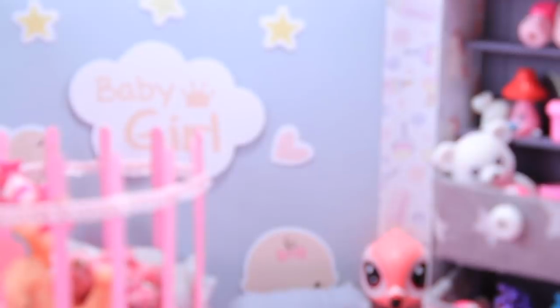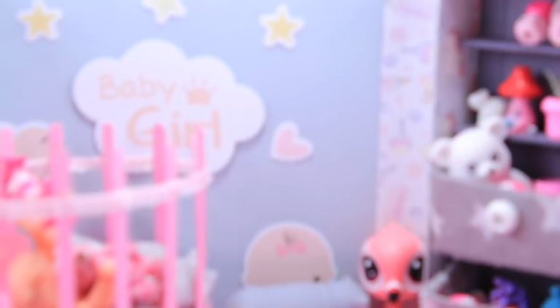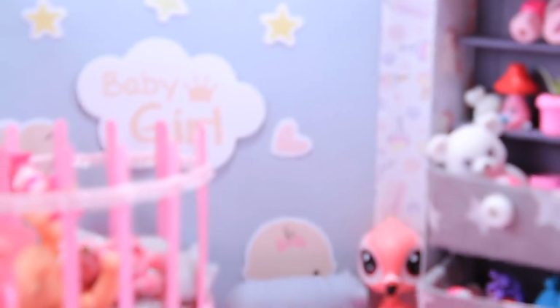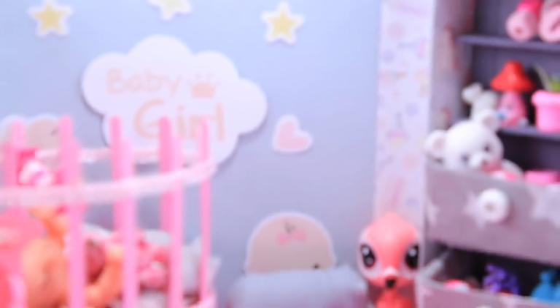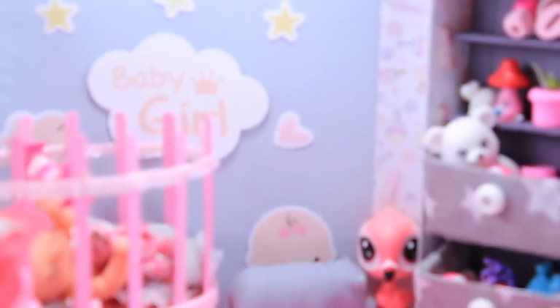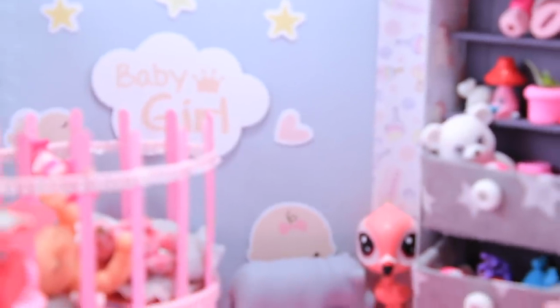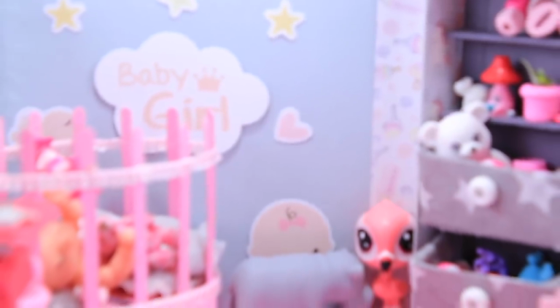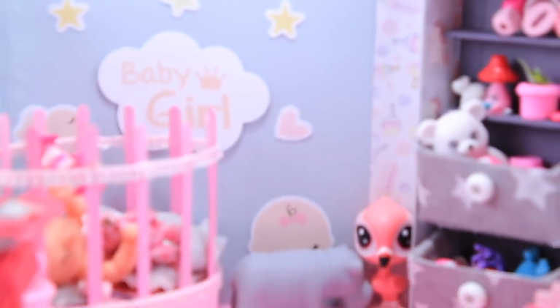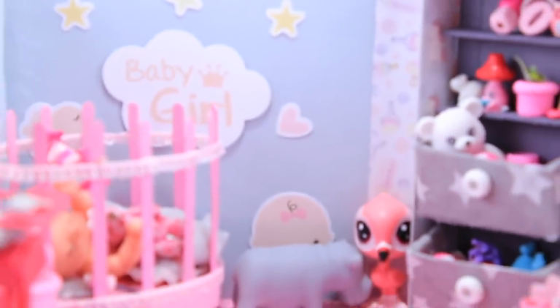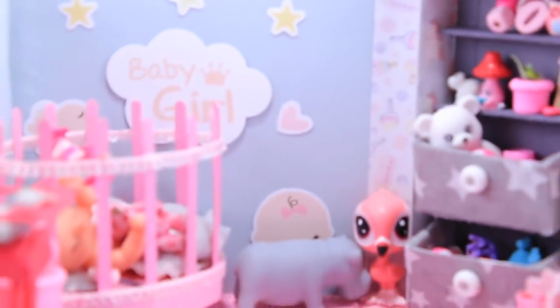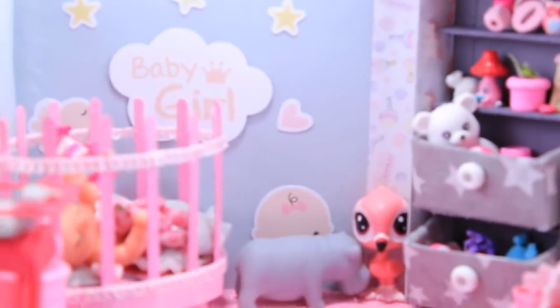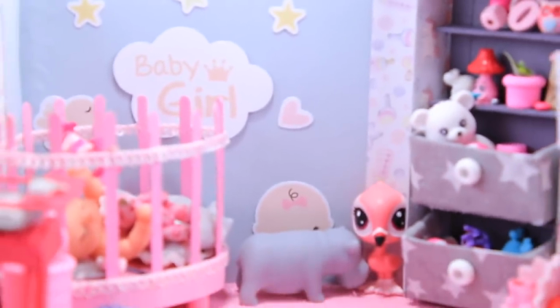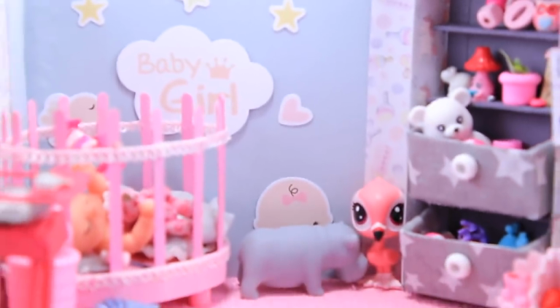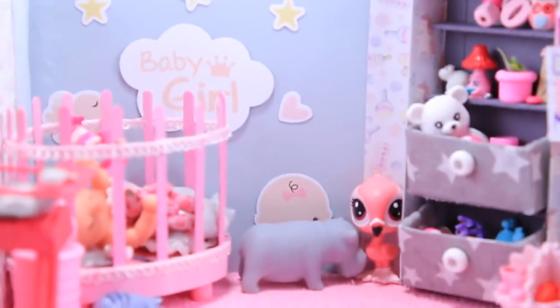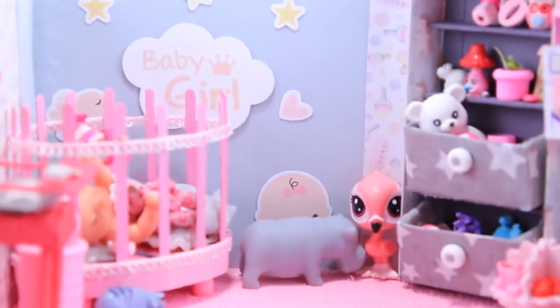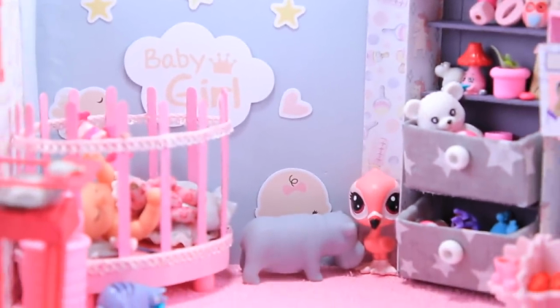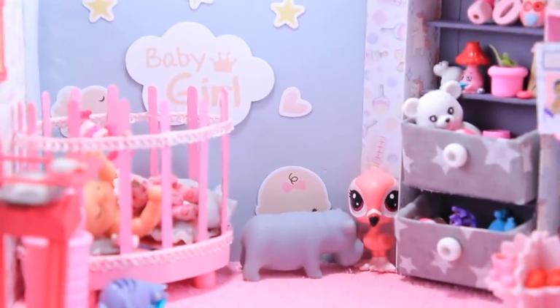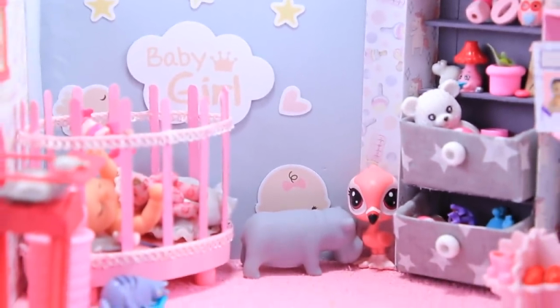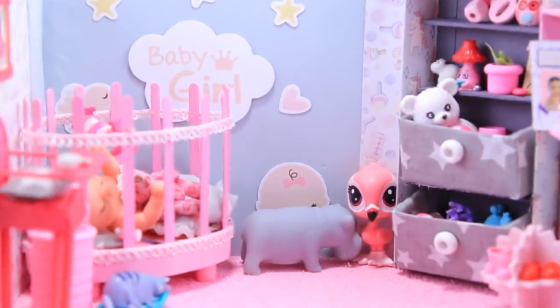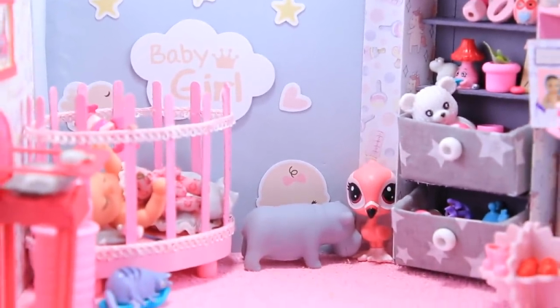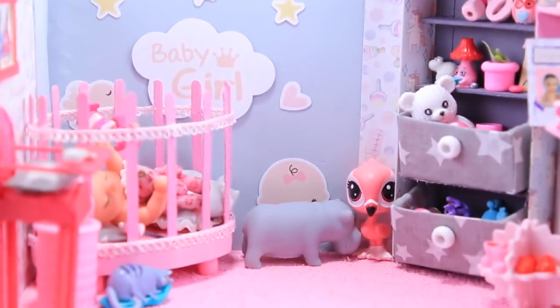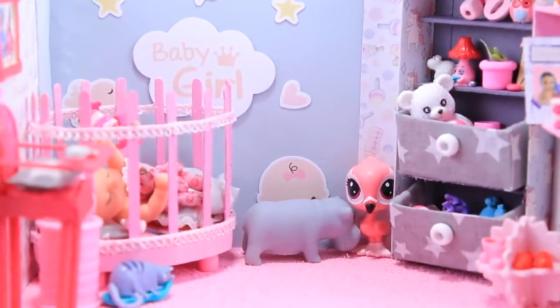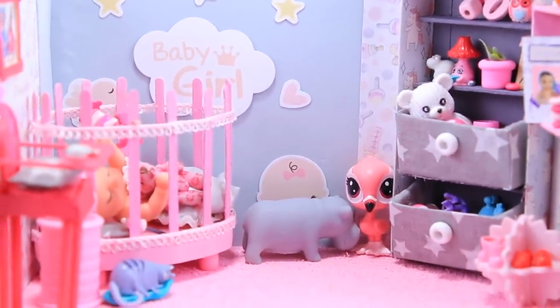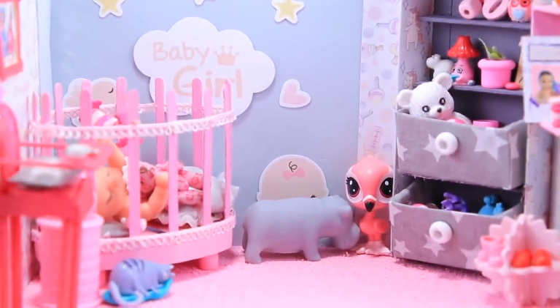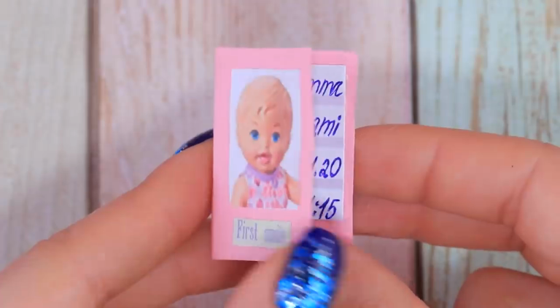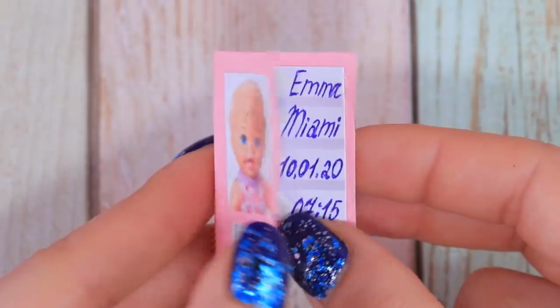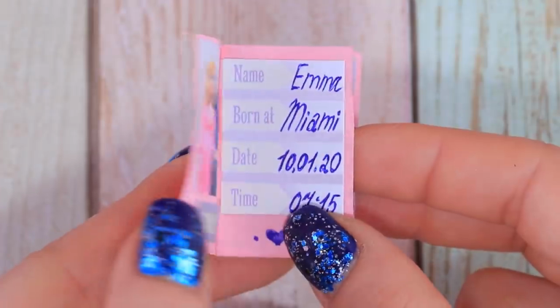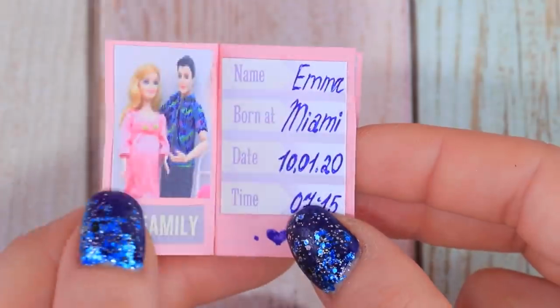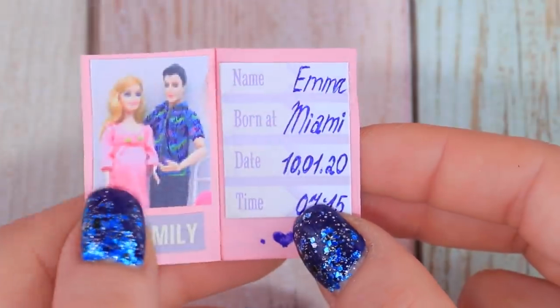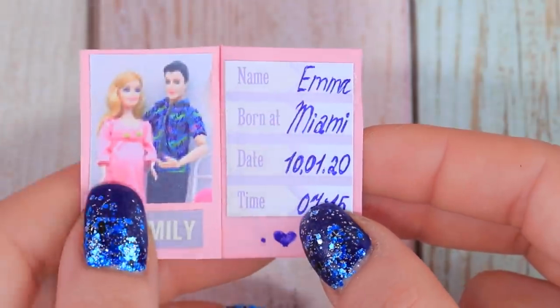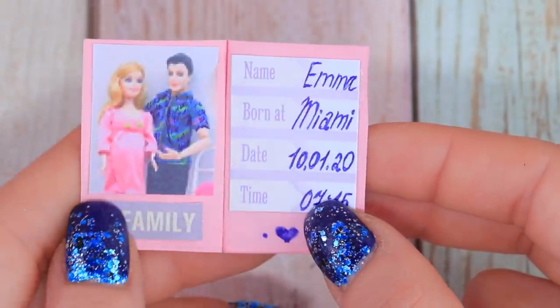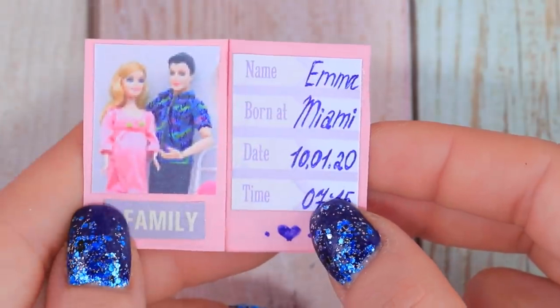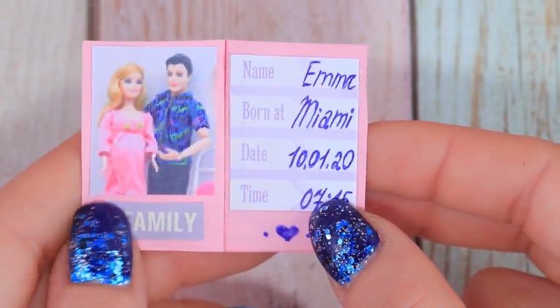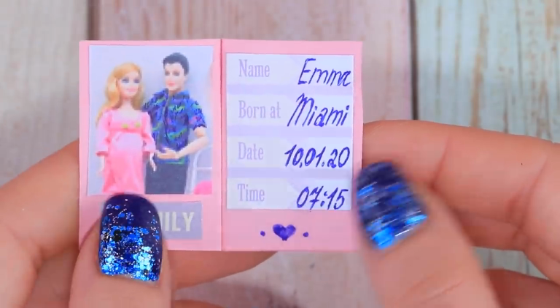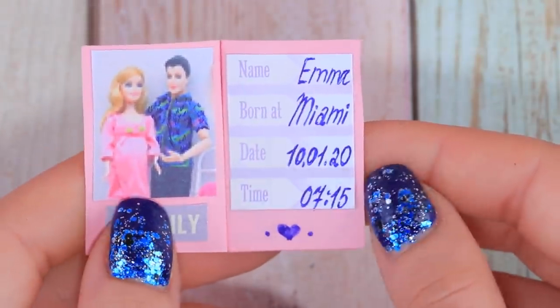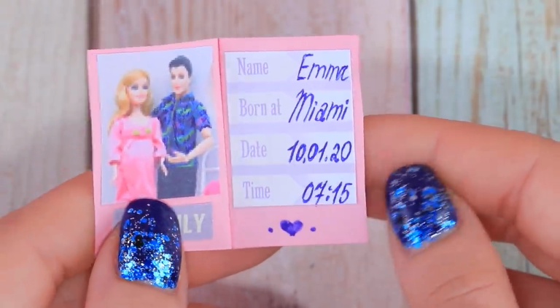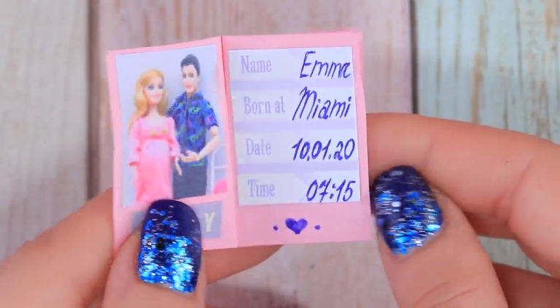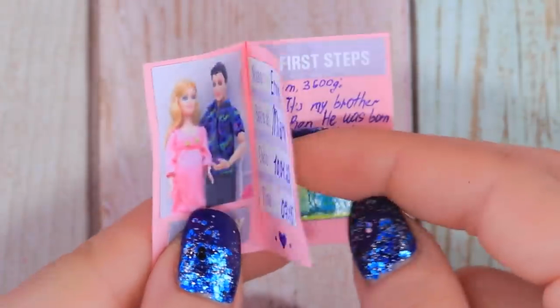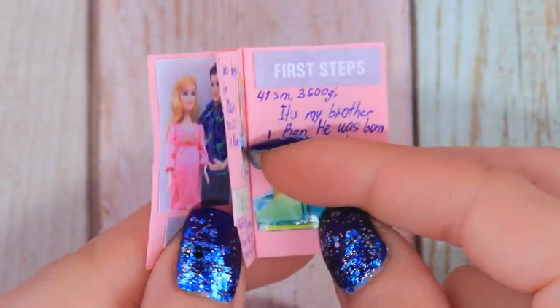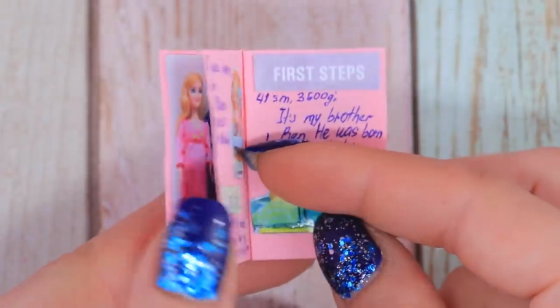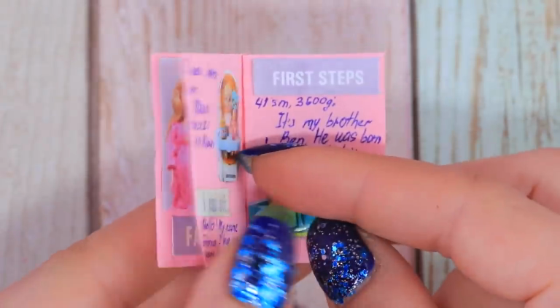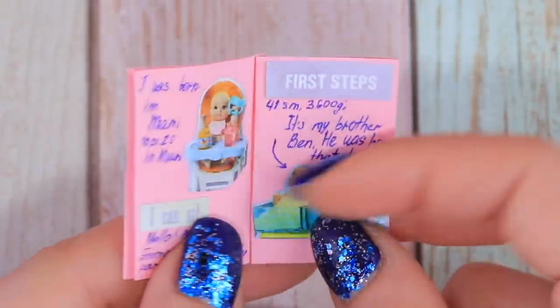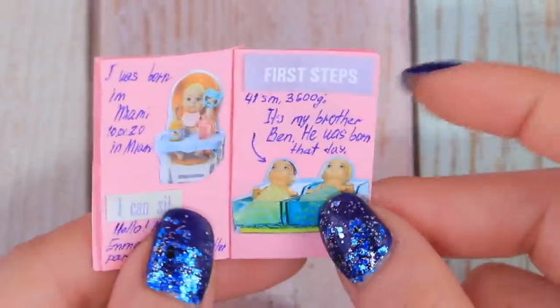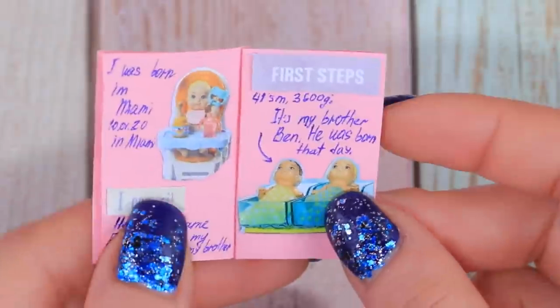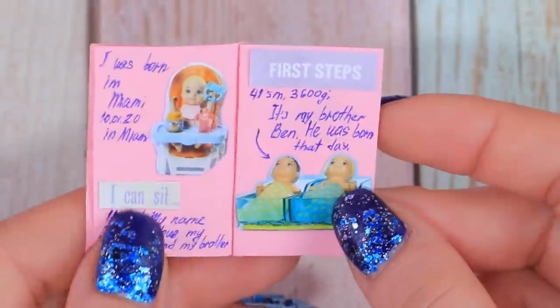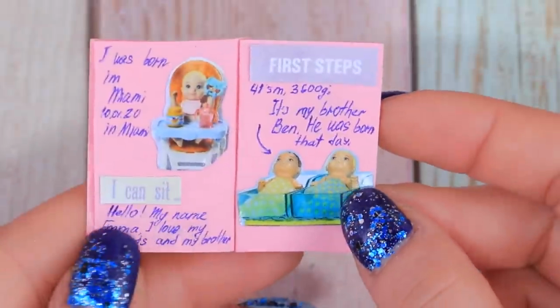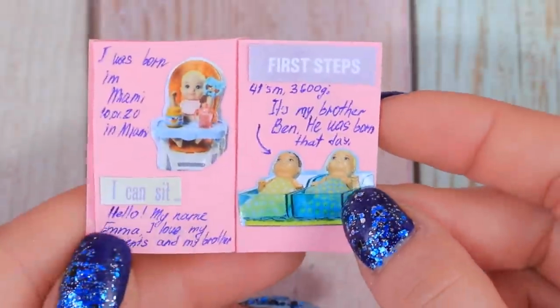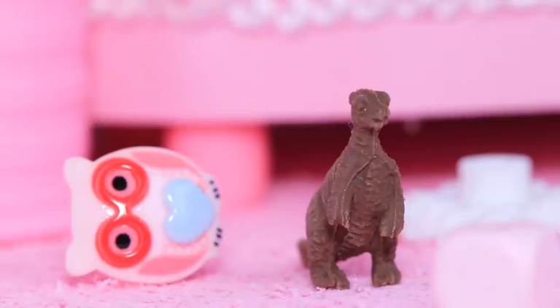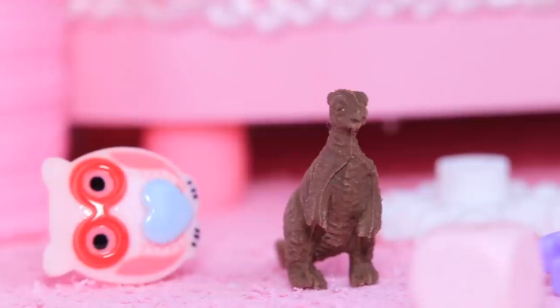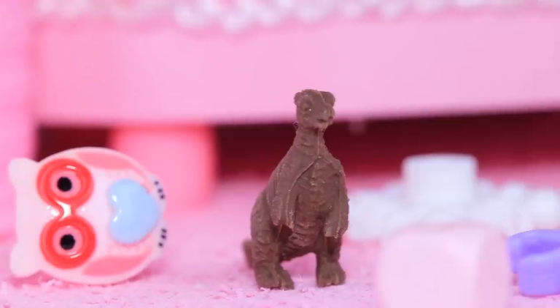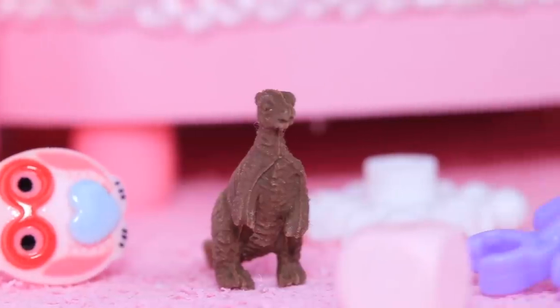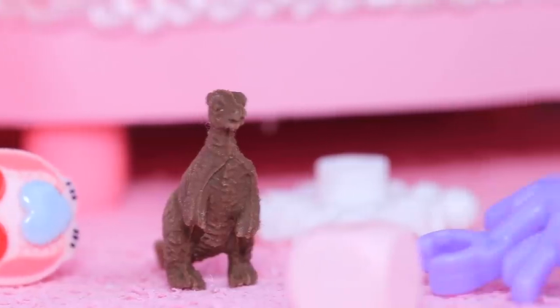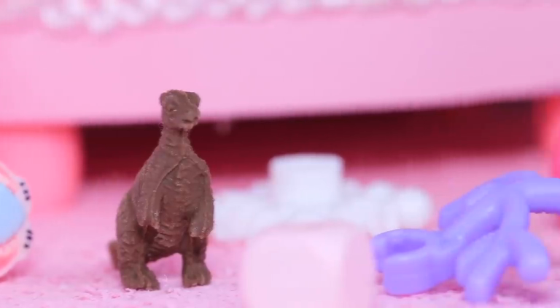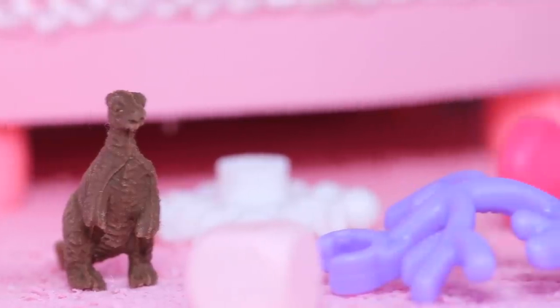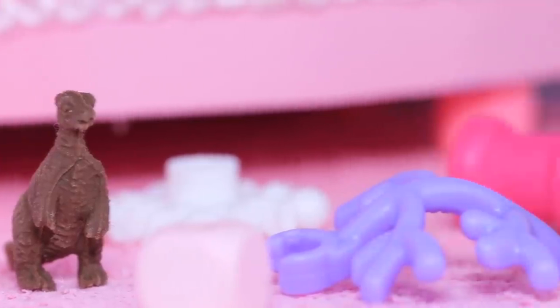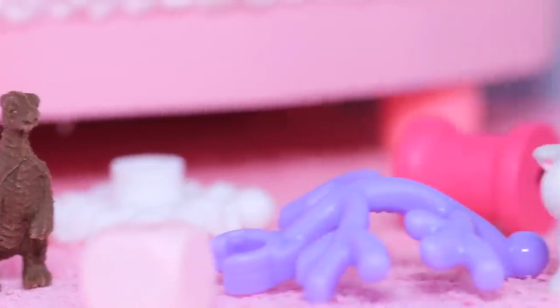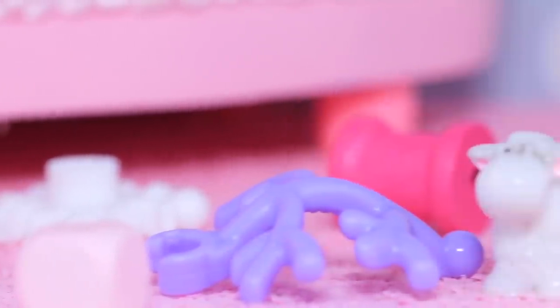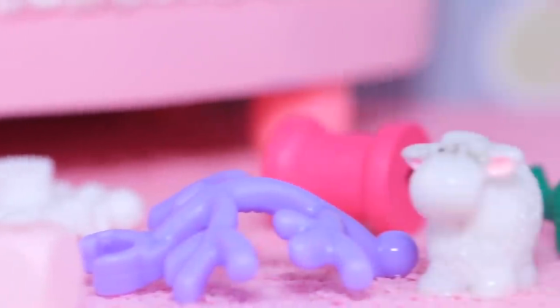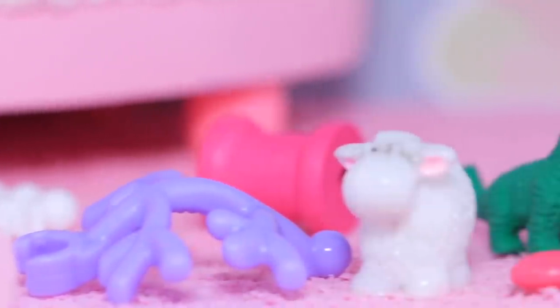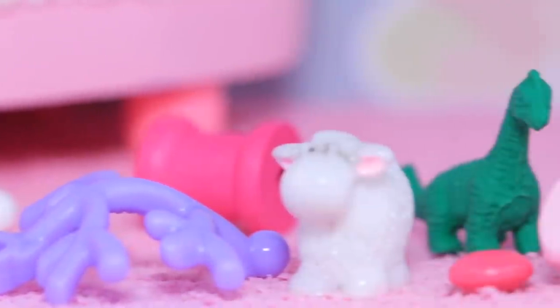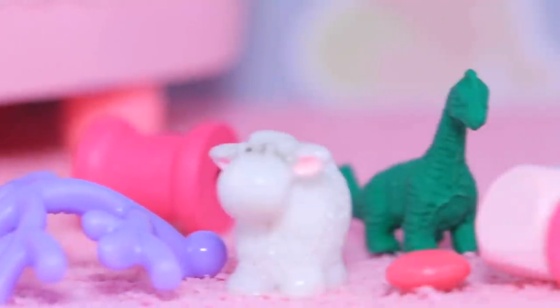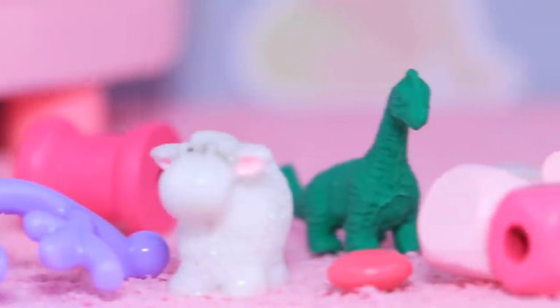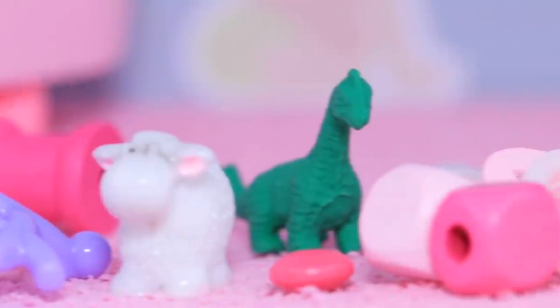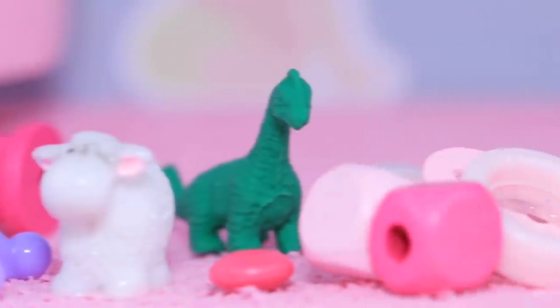Do you want to DIY a dream nursery for your baby doll? Then this video is for you! Watch and create with our channel, Lollaloo!